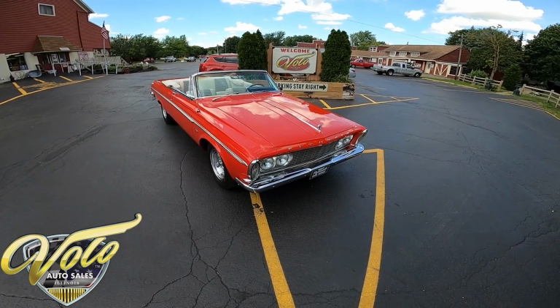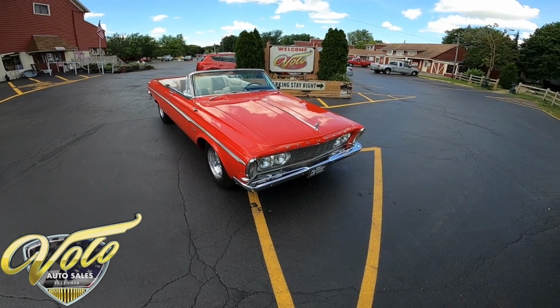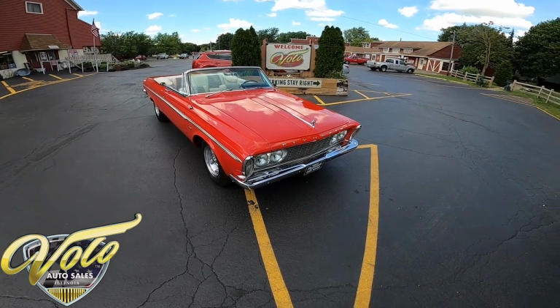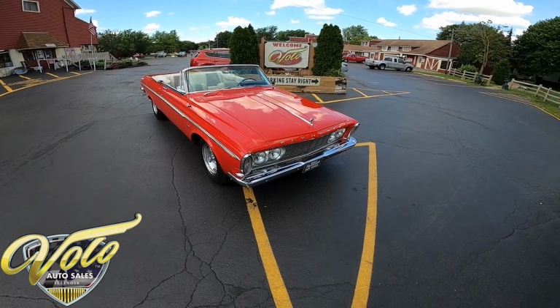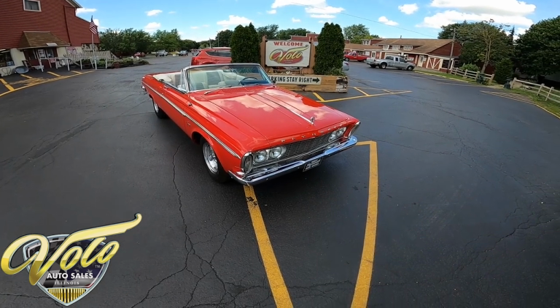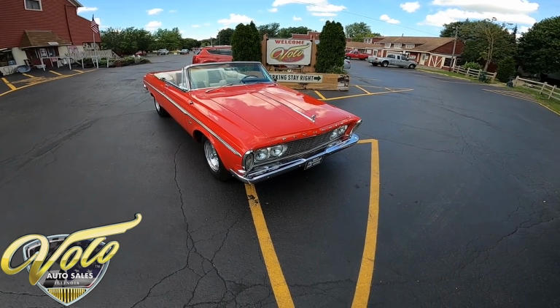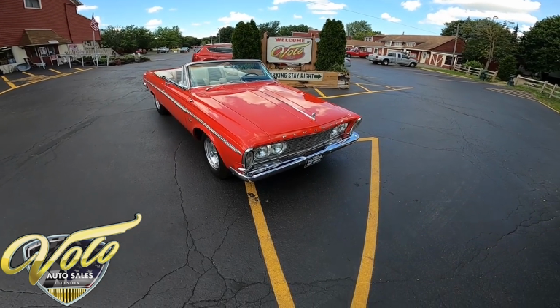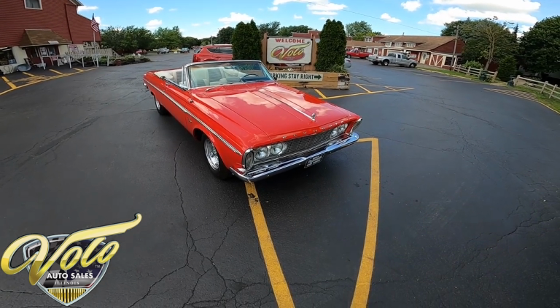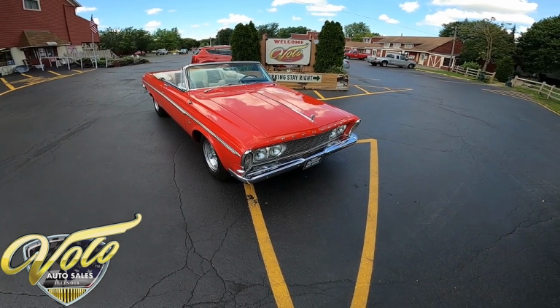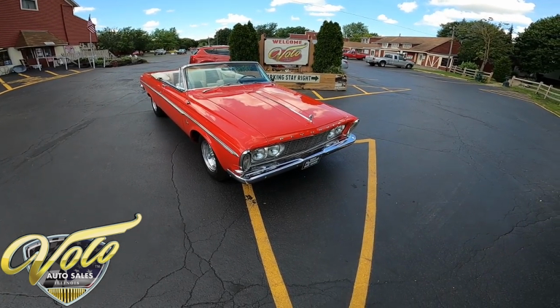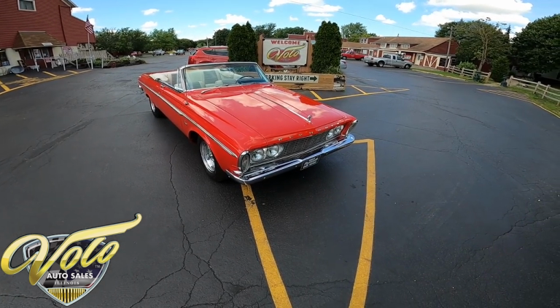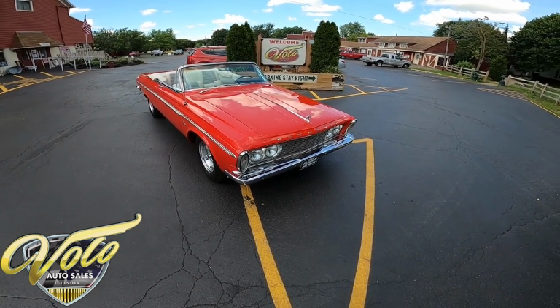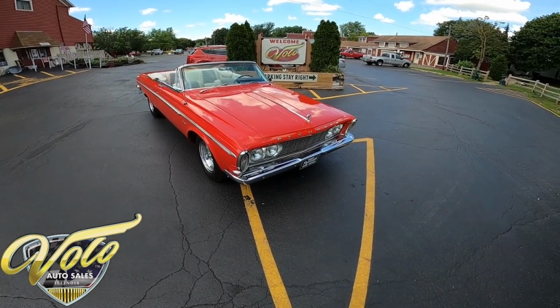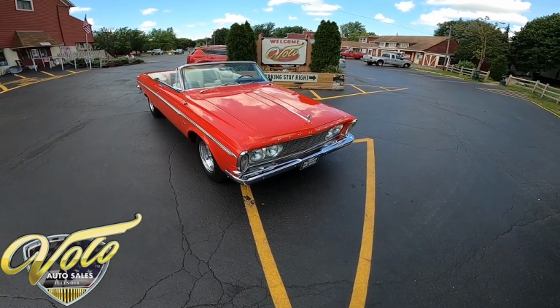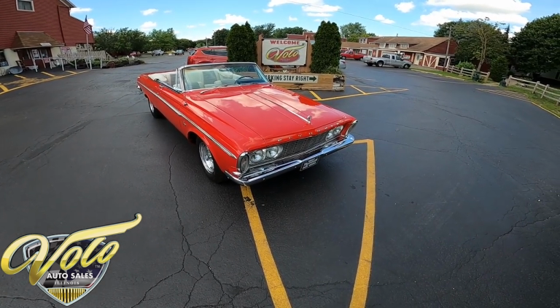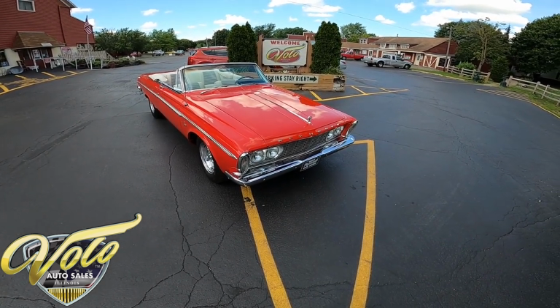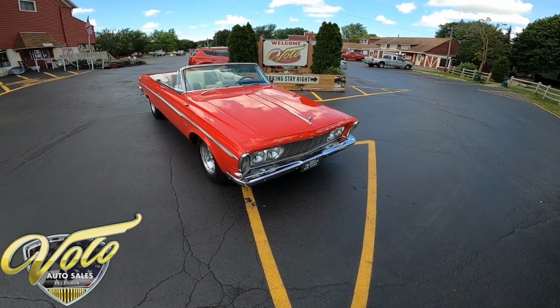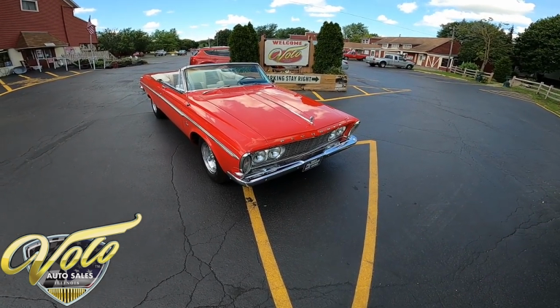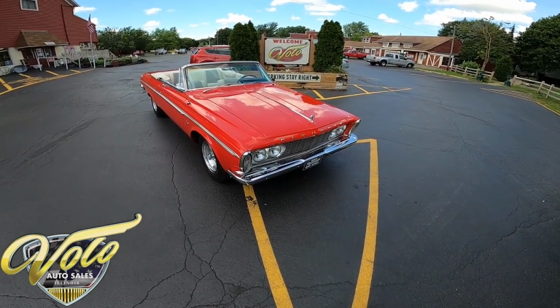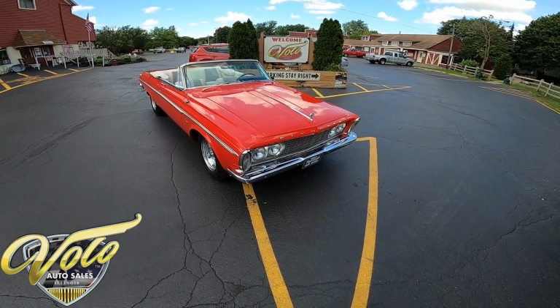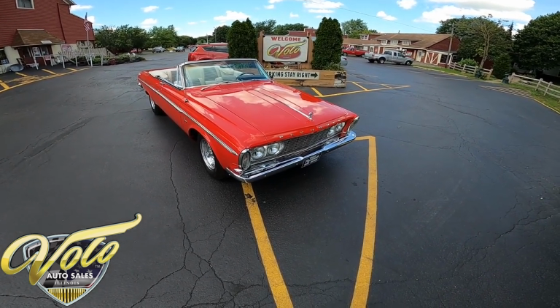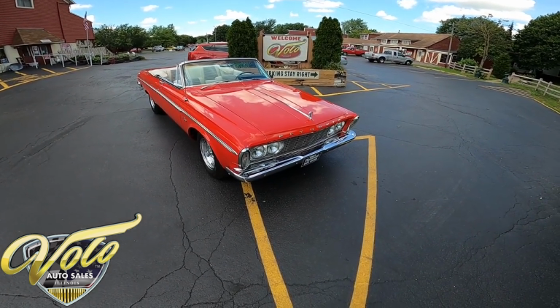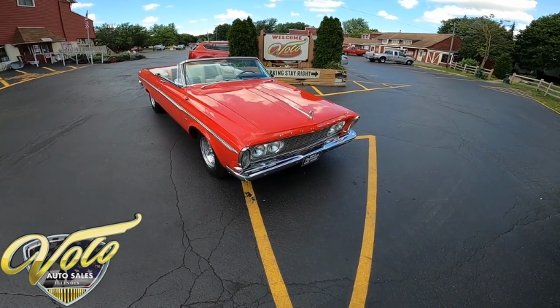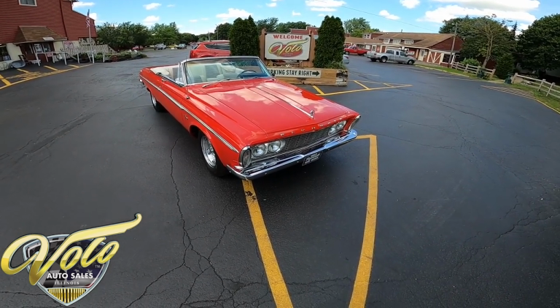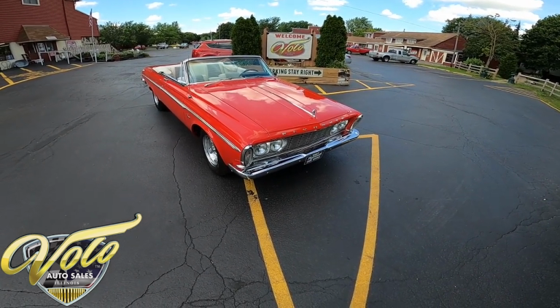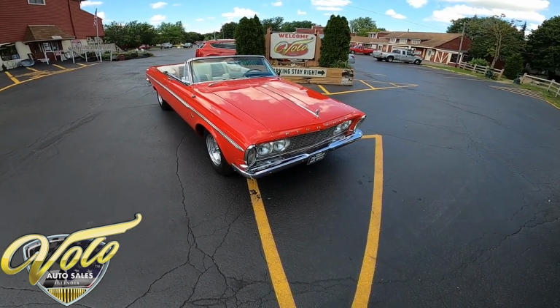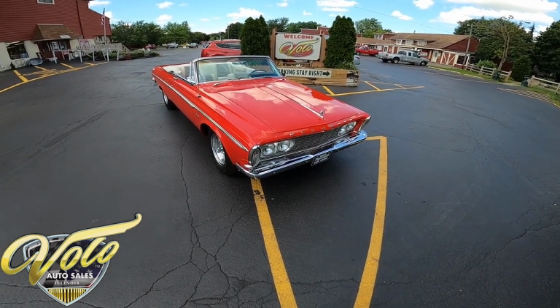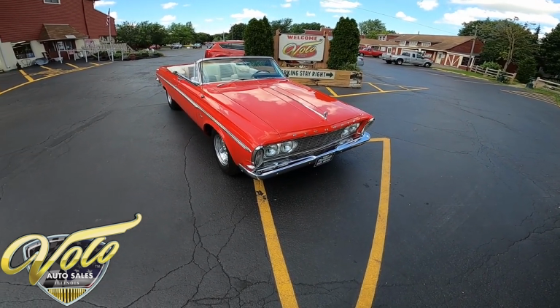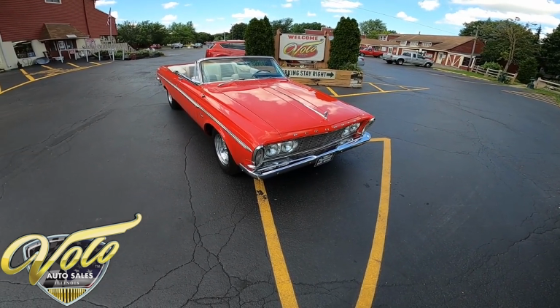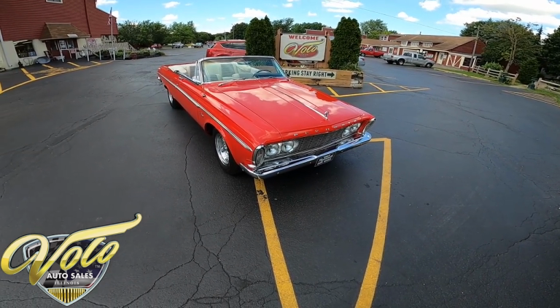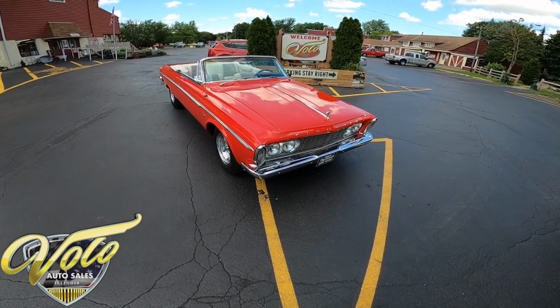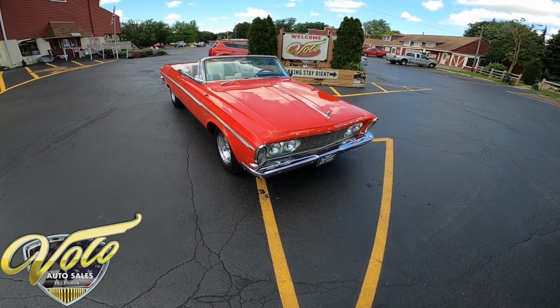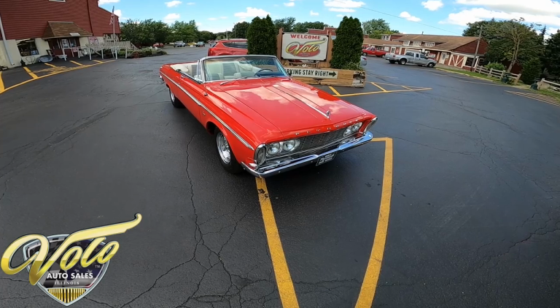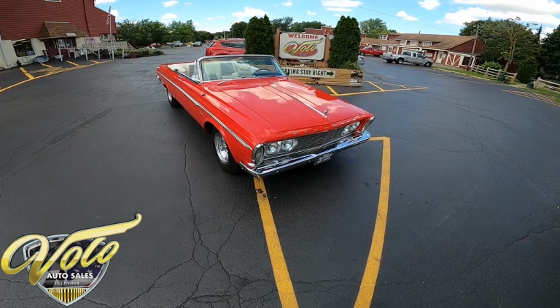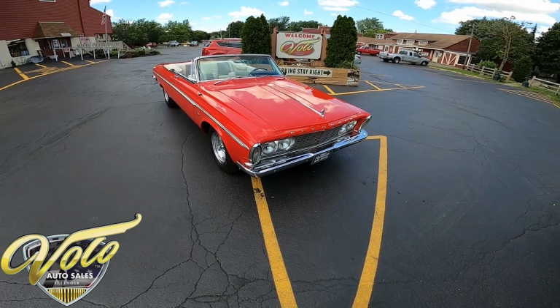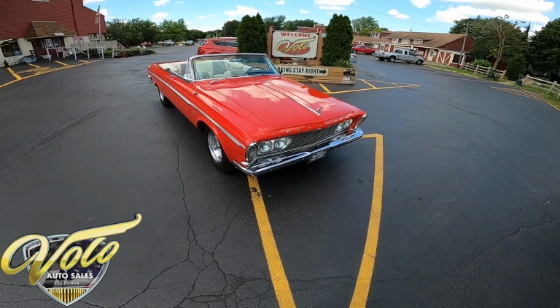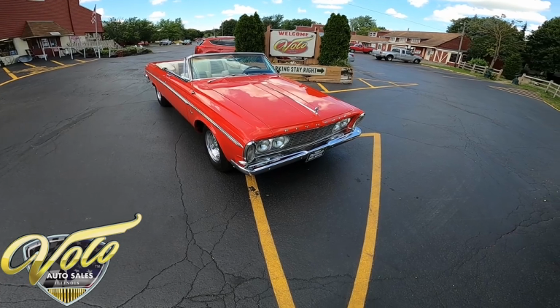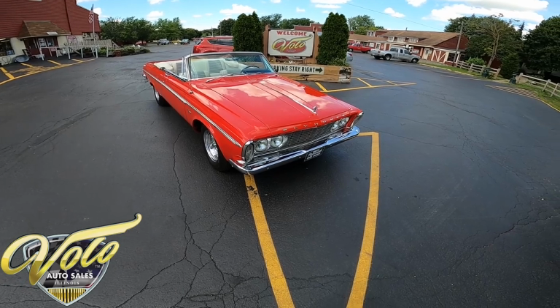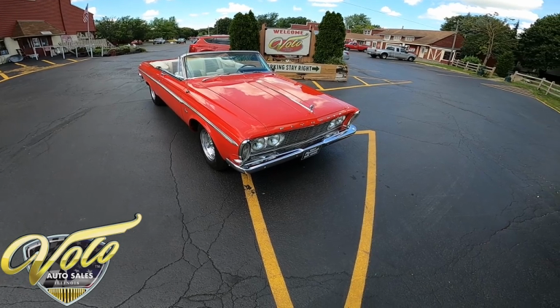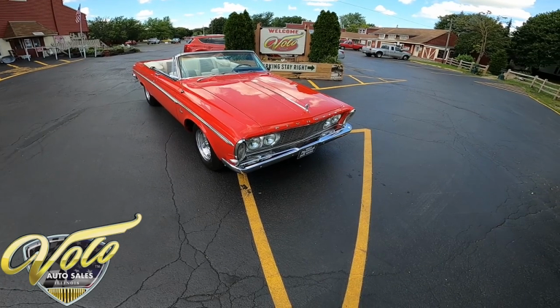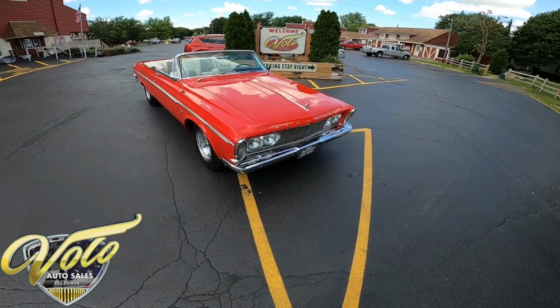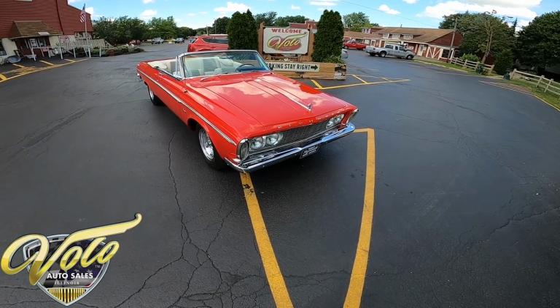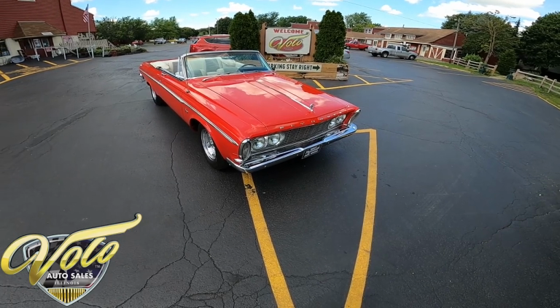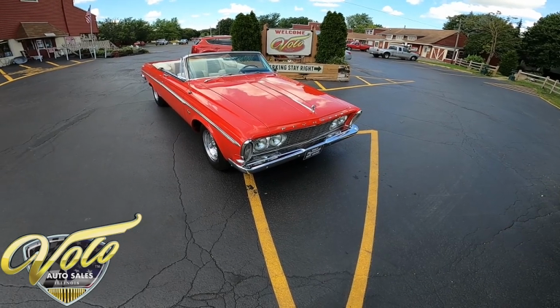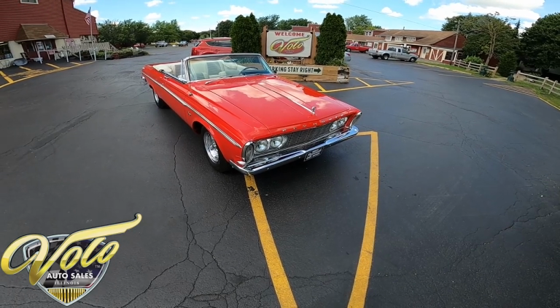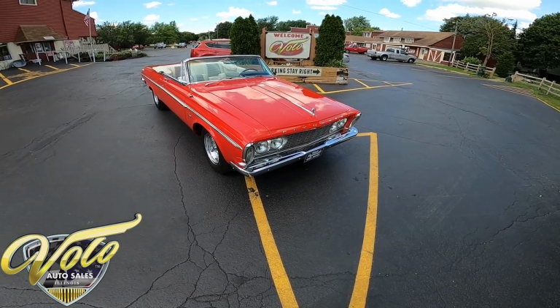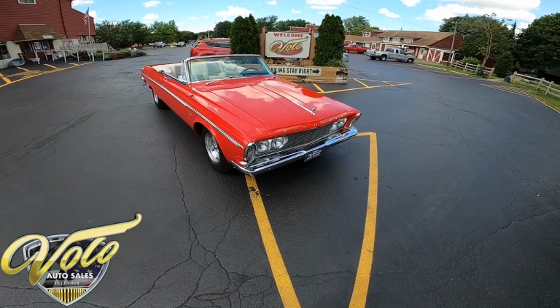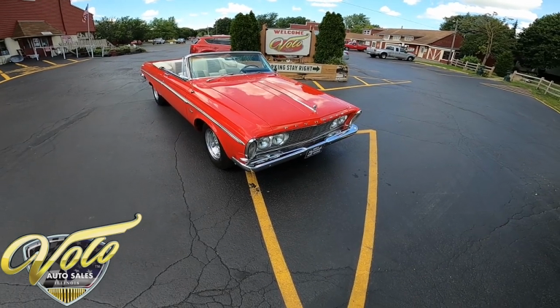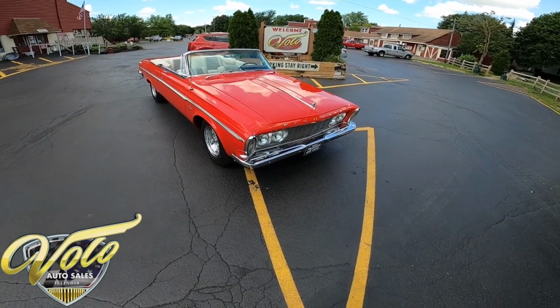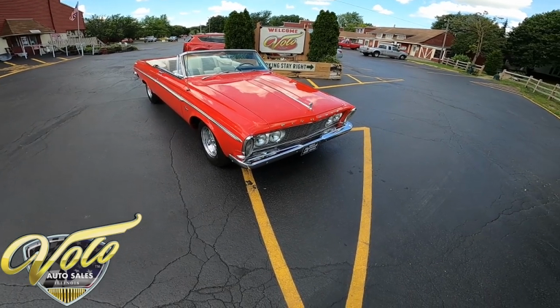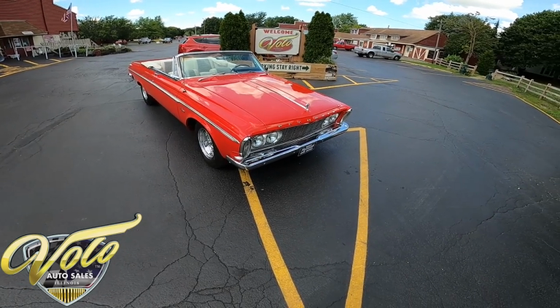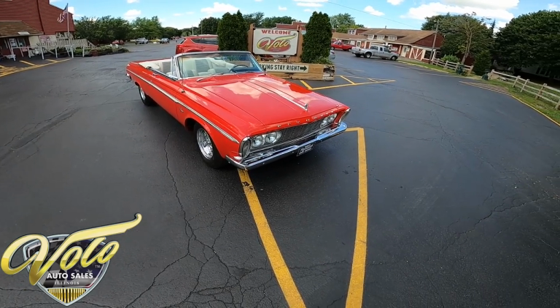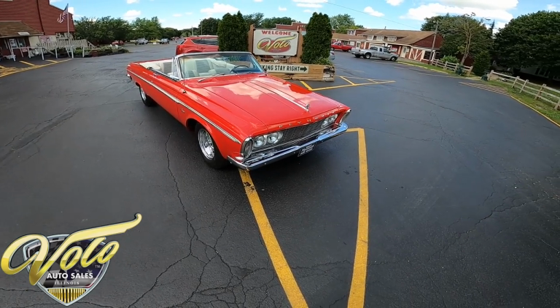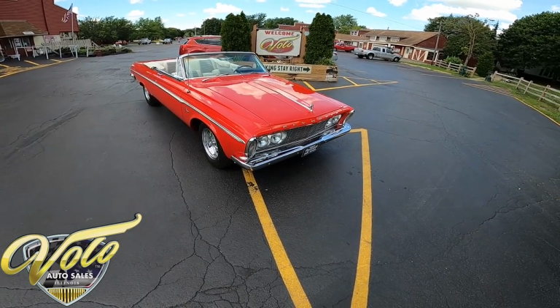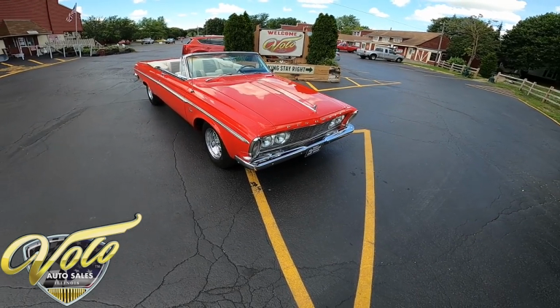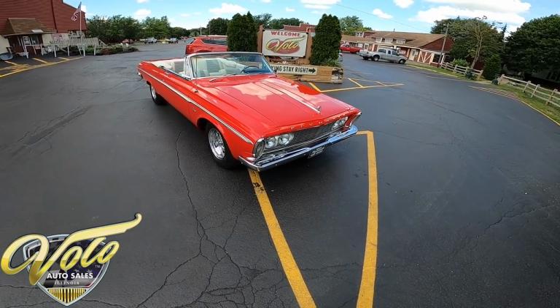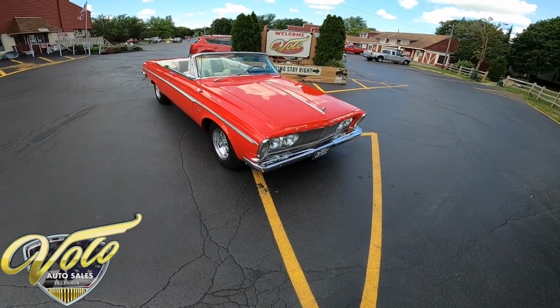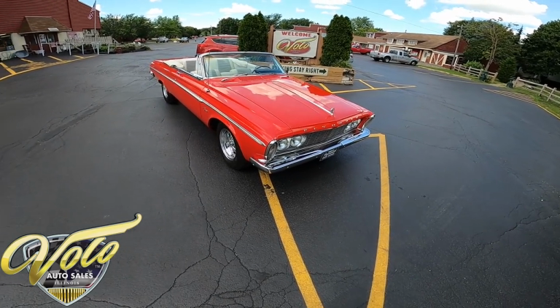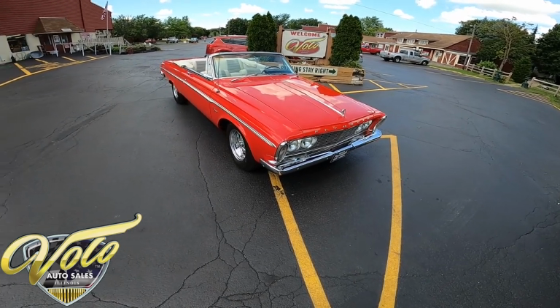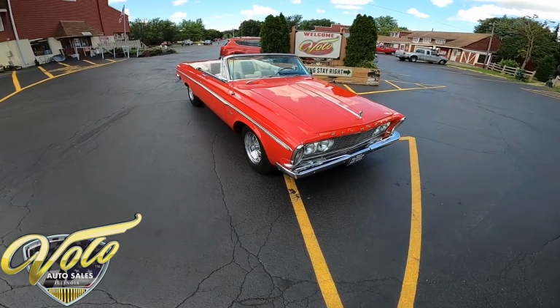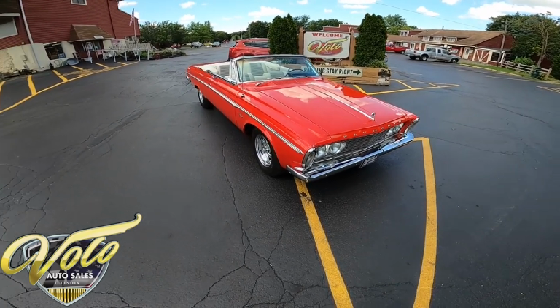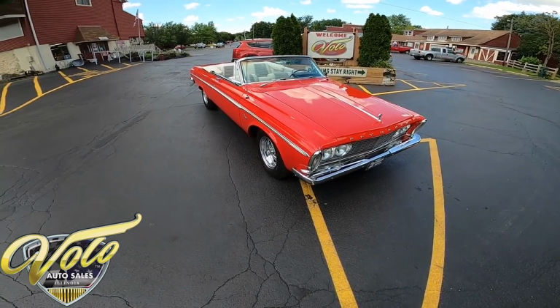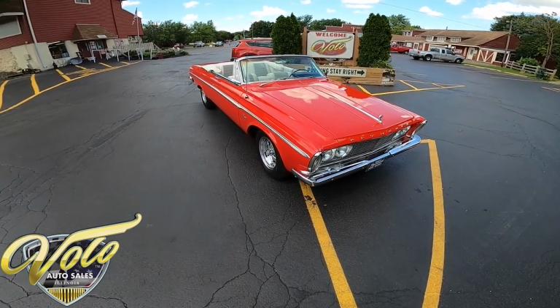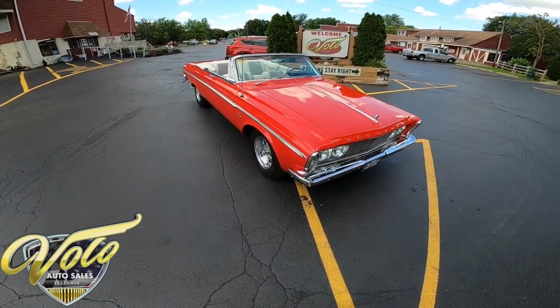Hey everyone, this is George with you at the Volo Auto Museum, and today I want to invite you on a virtual test drive of a 1963 Plymouth Fury Convertible.